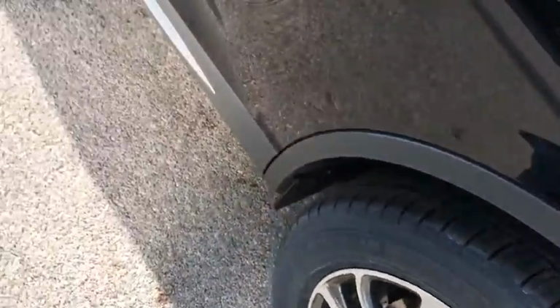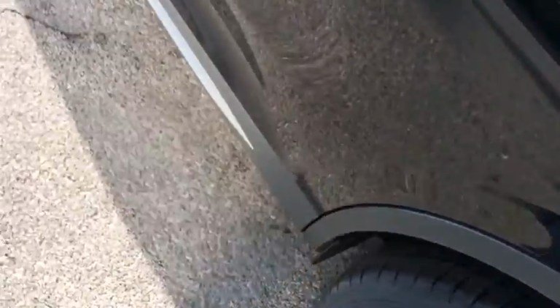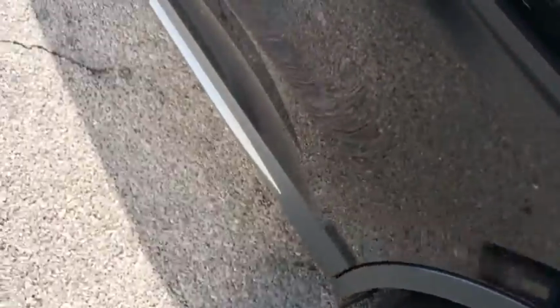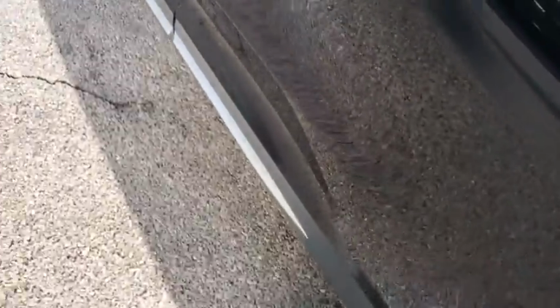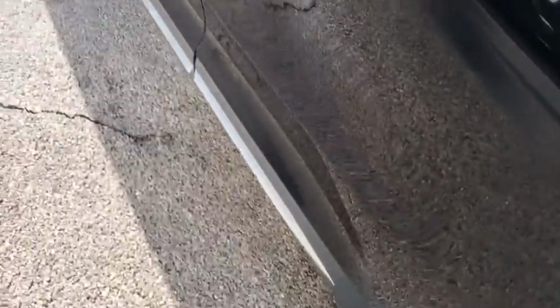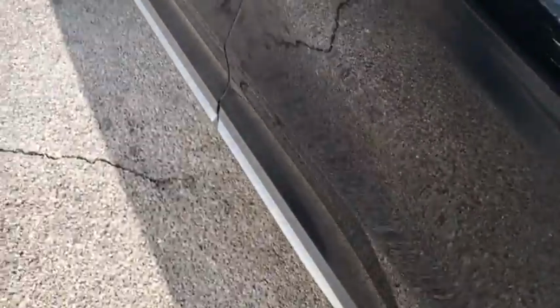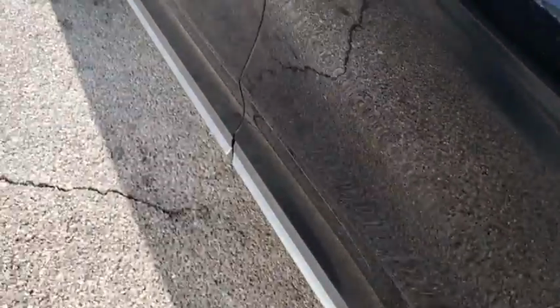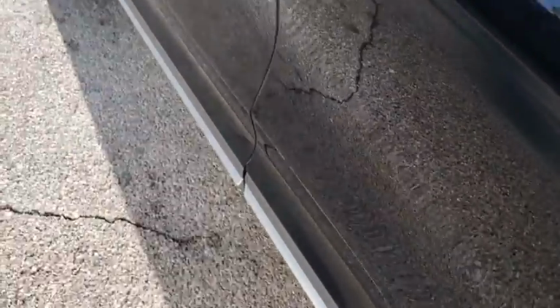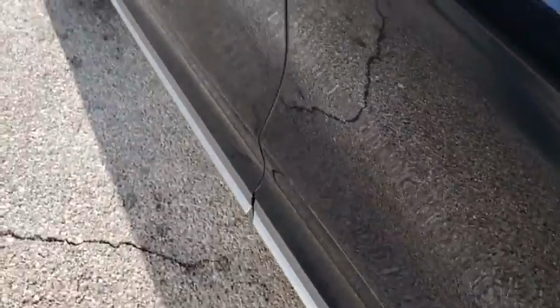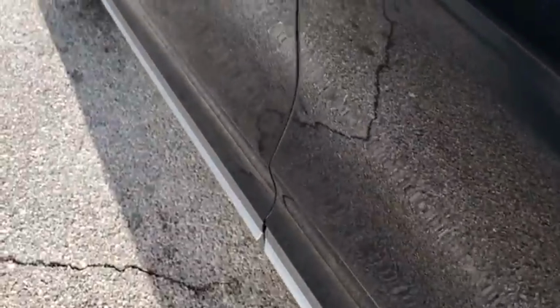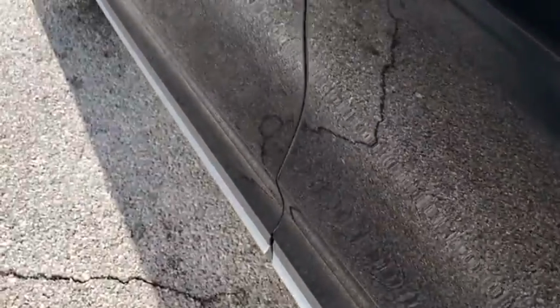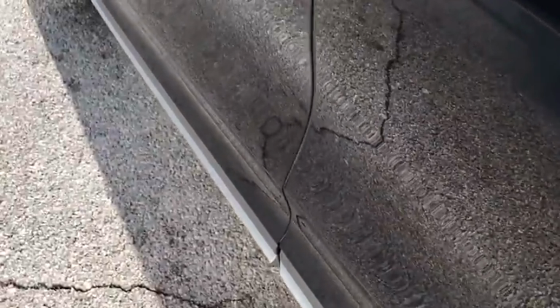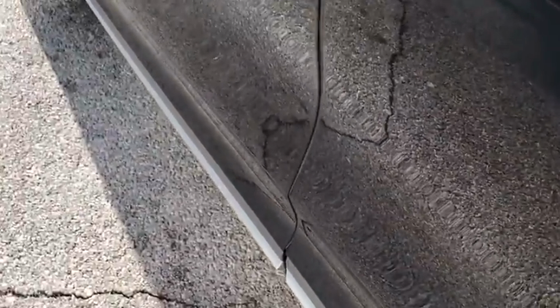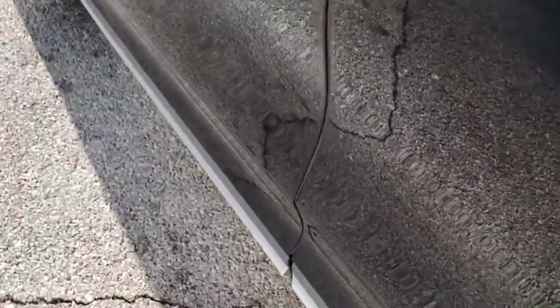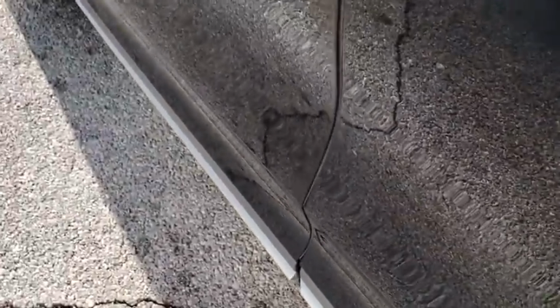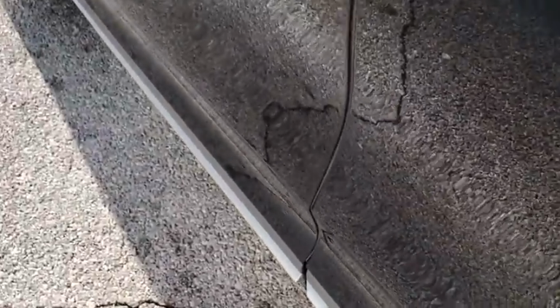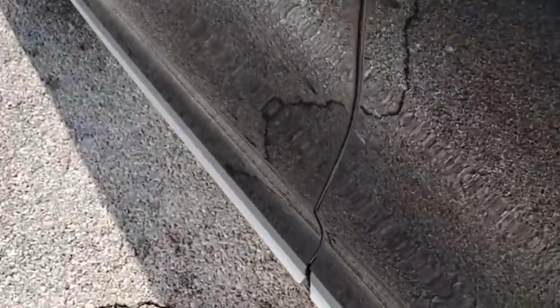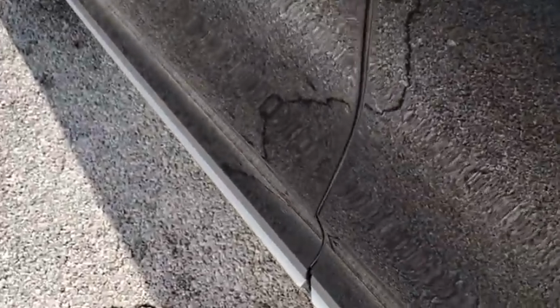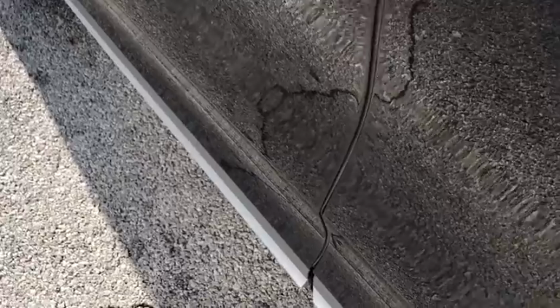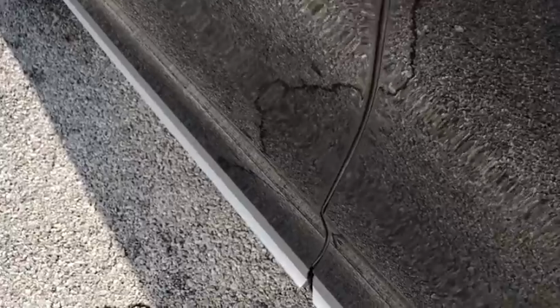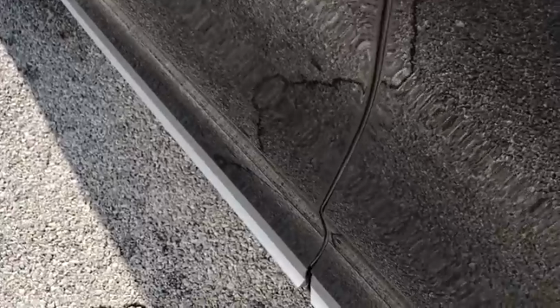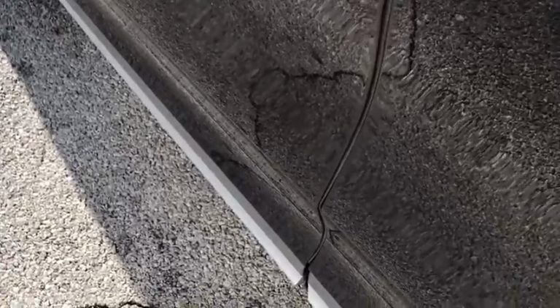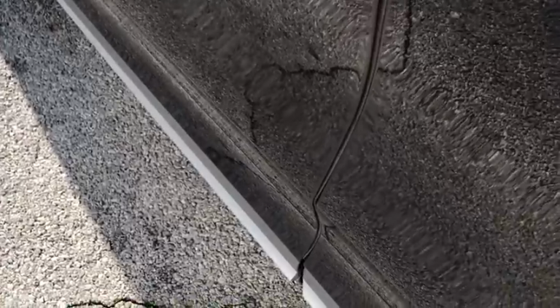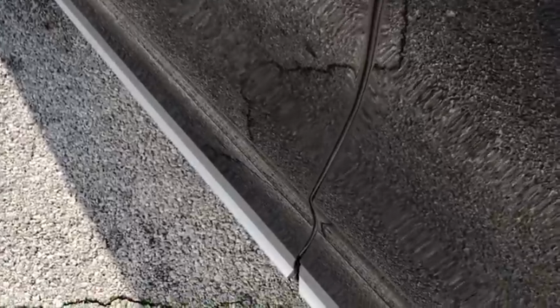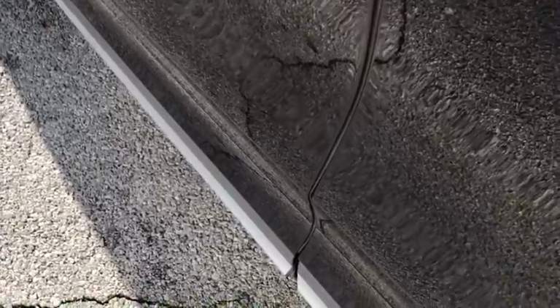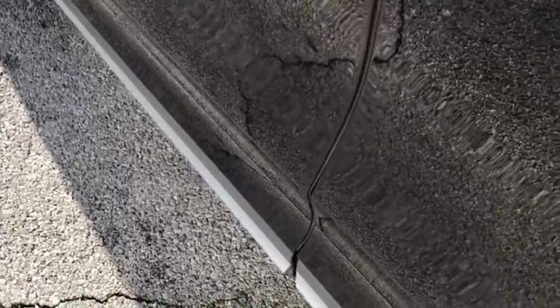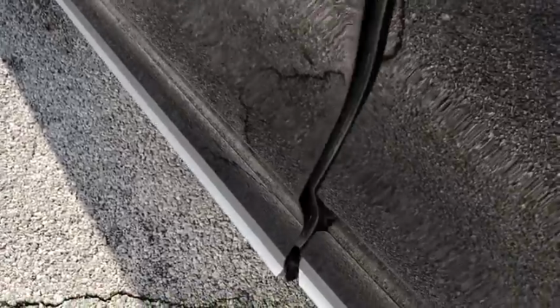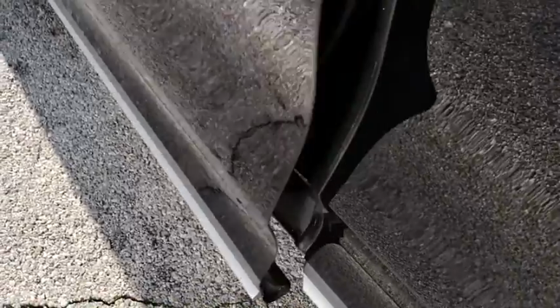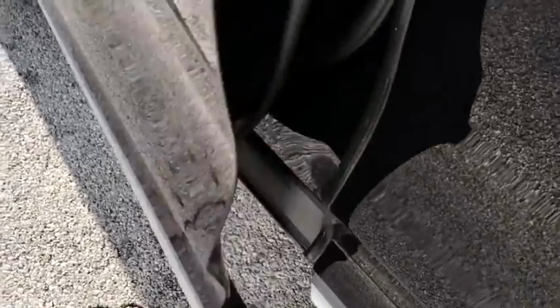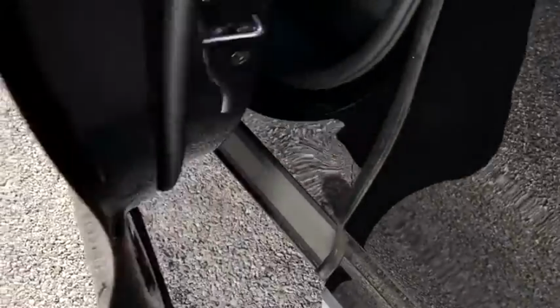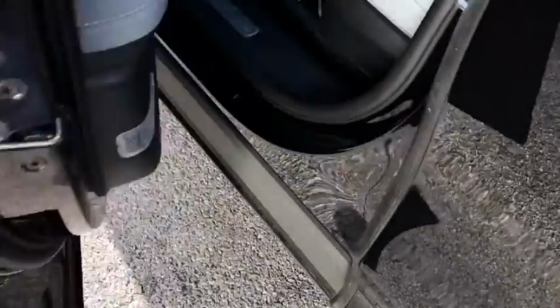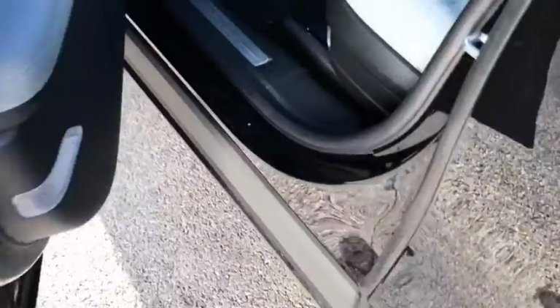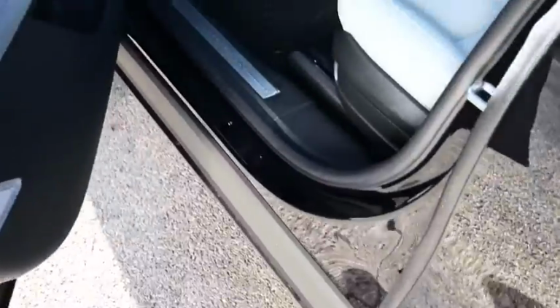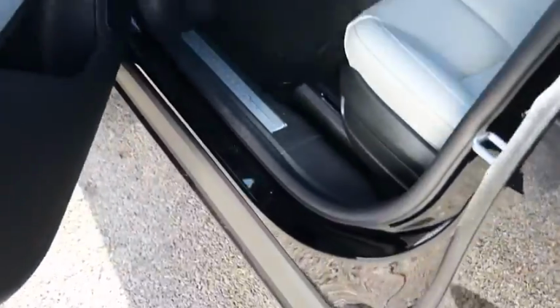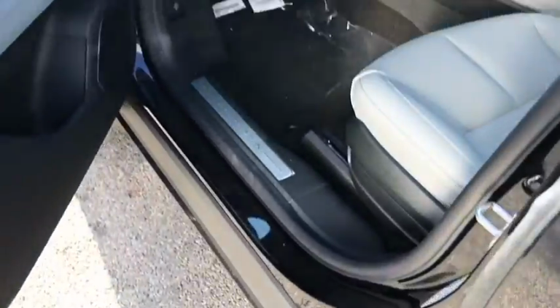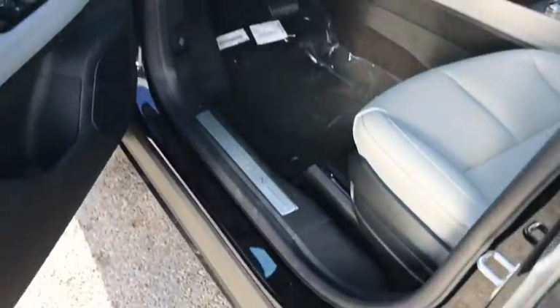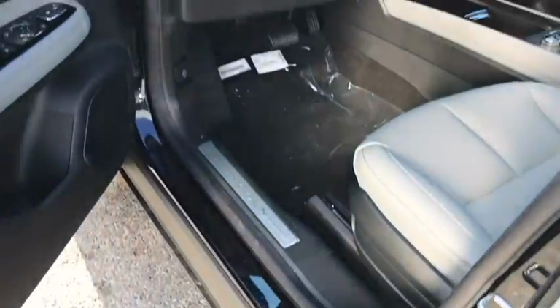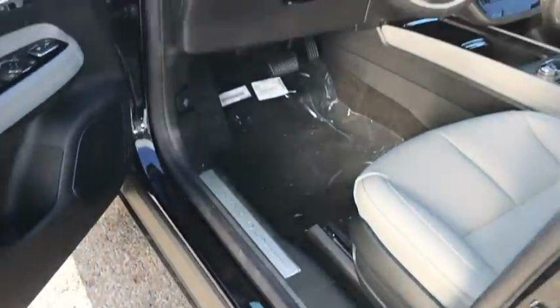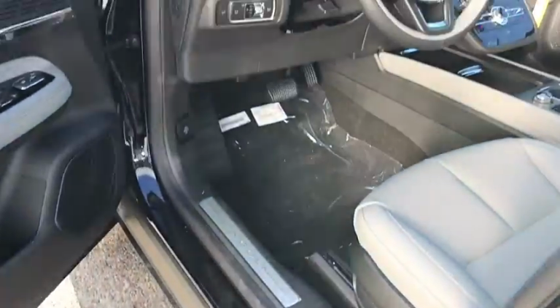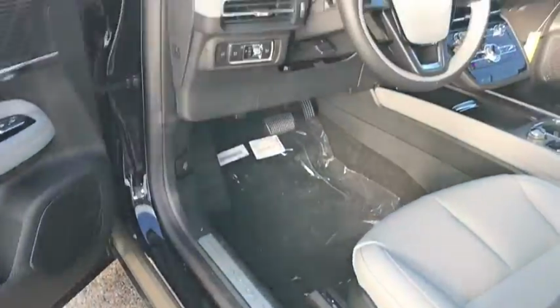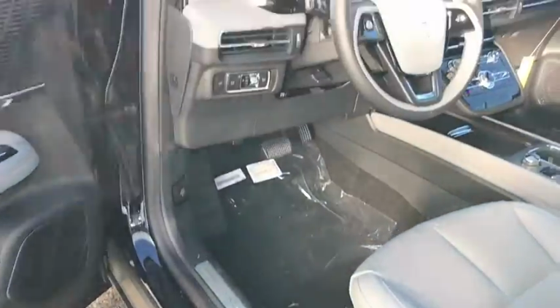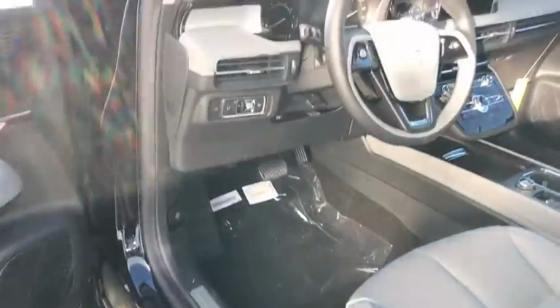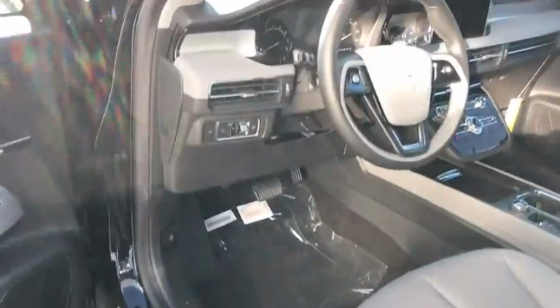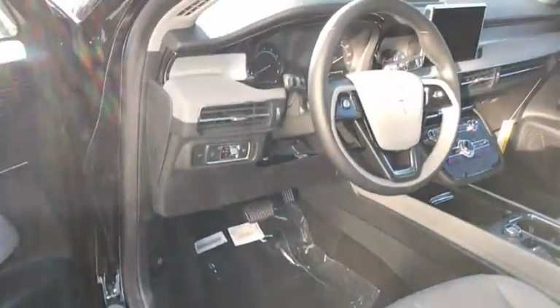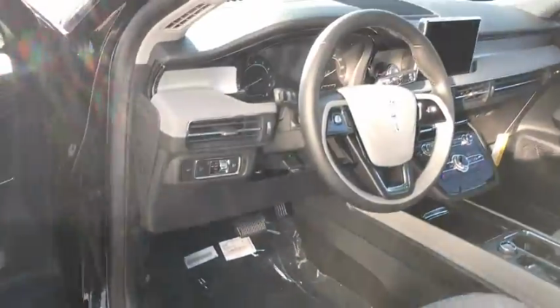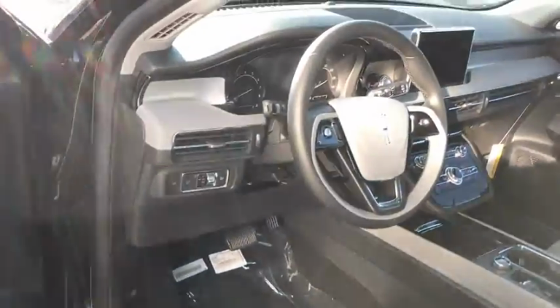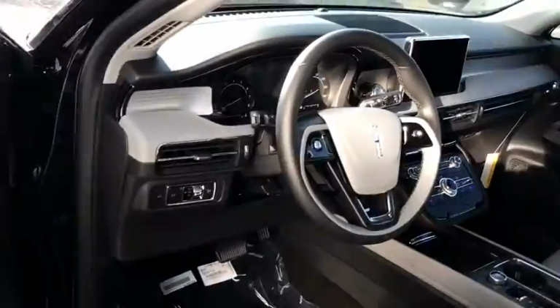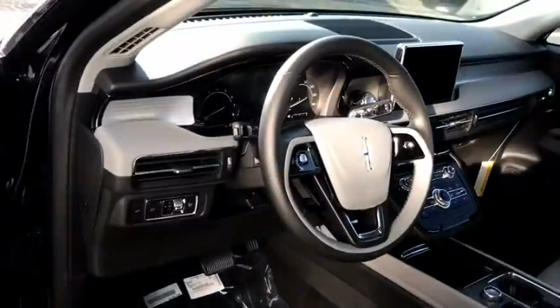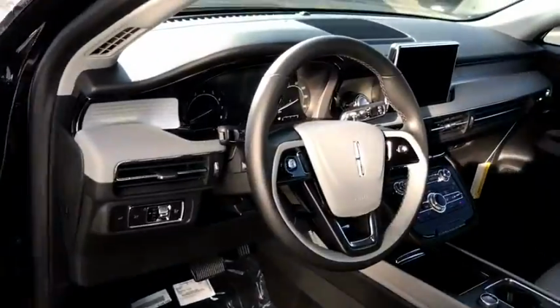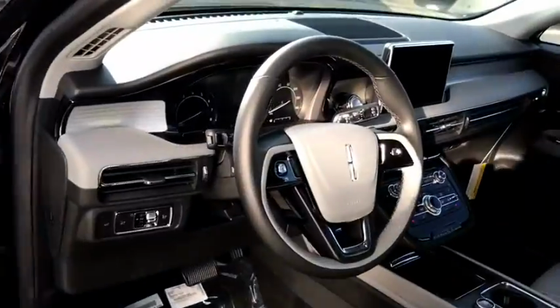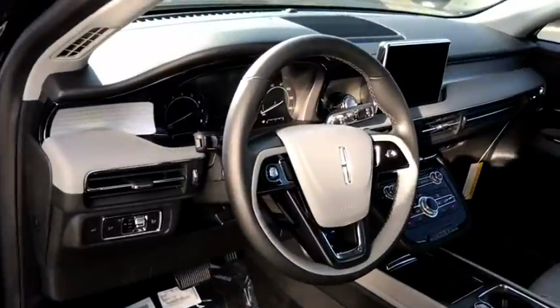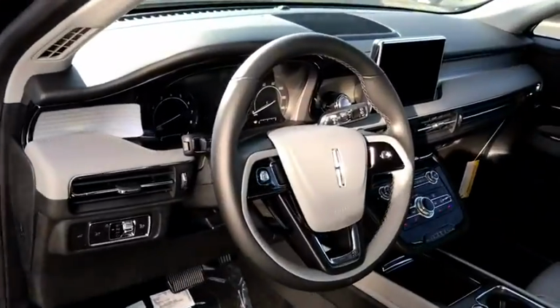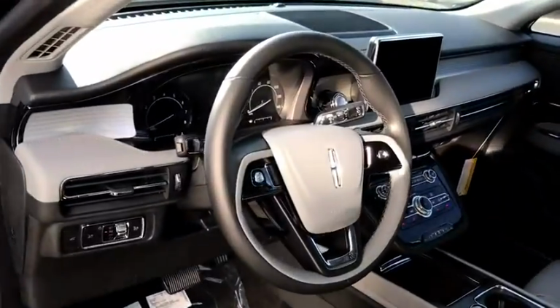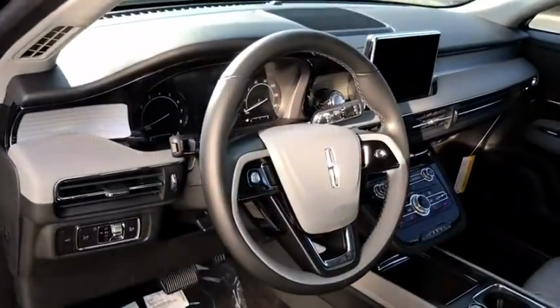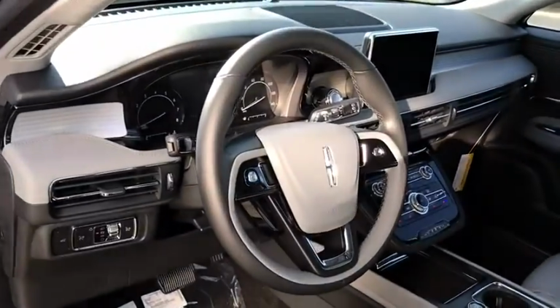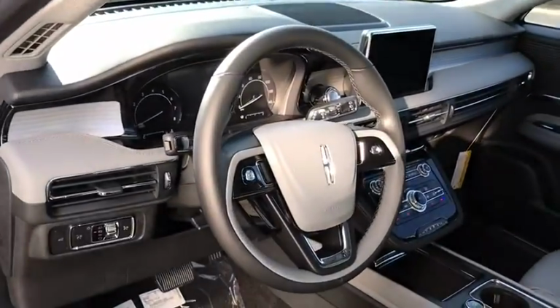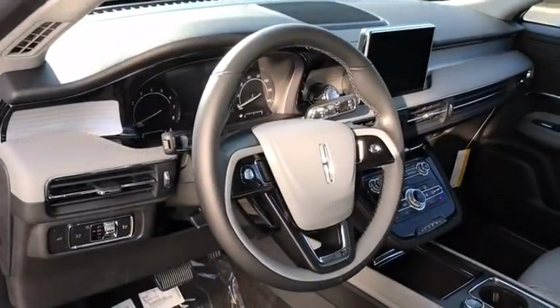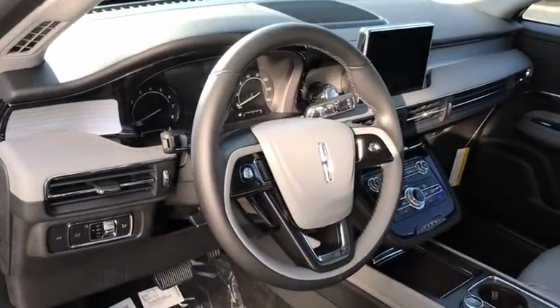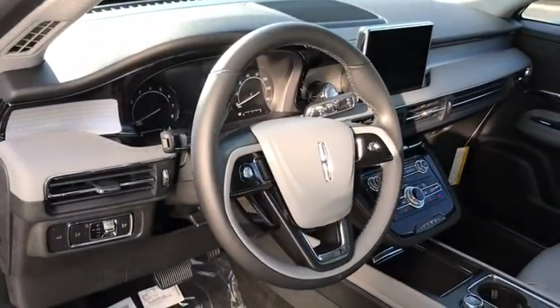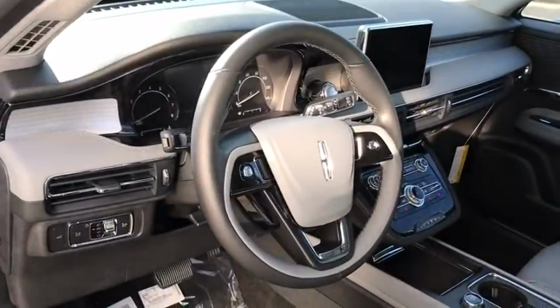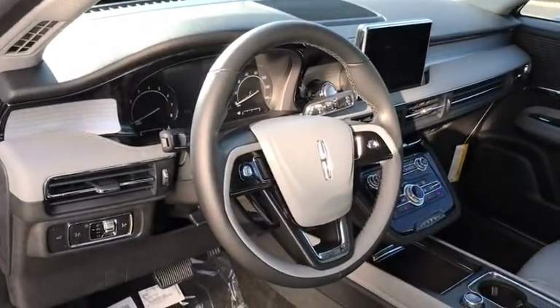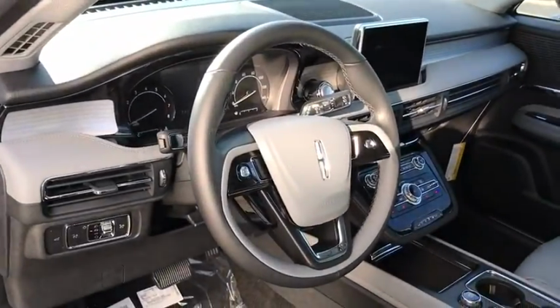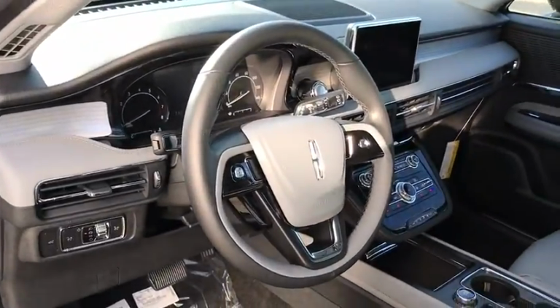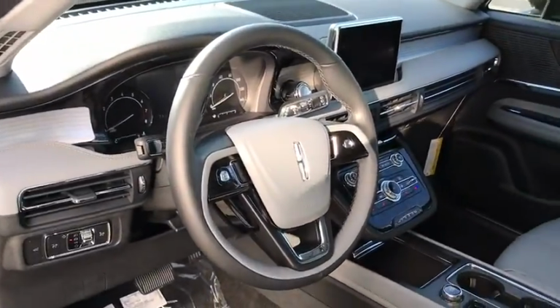Adjustable steering wheel, aluminum wheels, auto-dimming rear-view mirror, keyless start, floor mats, cruise control.